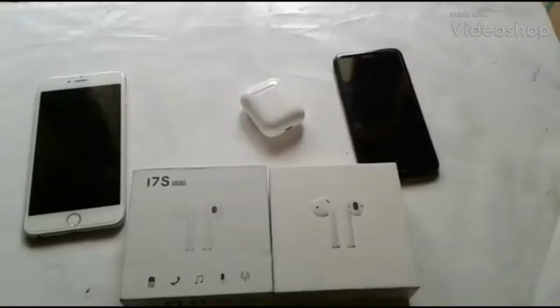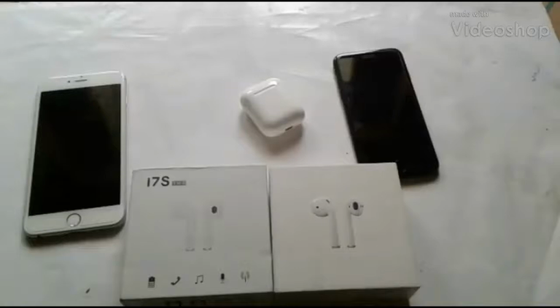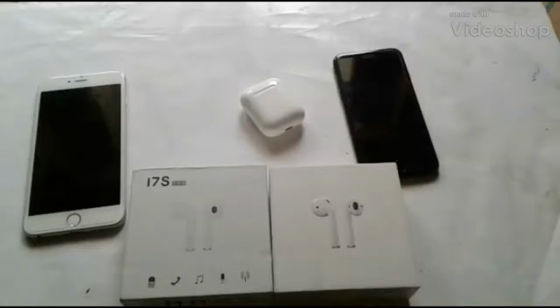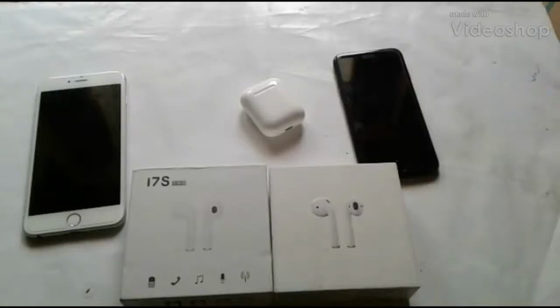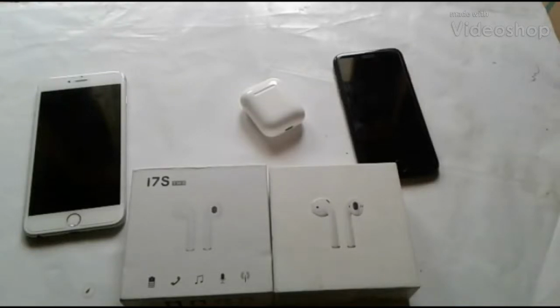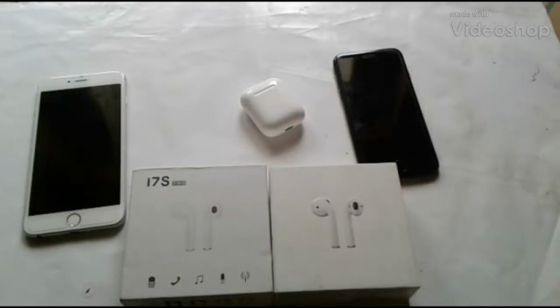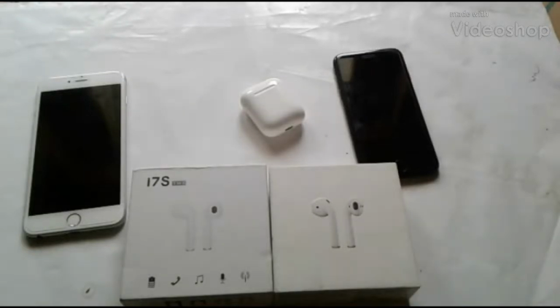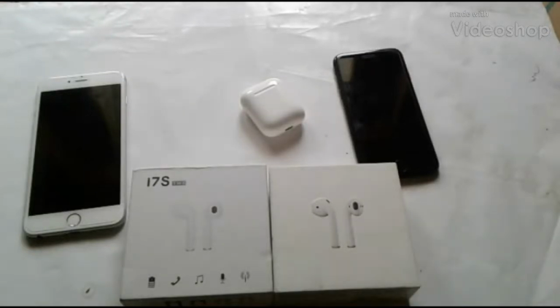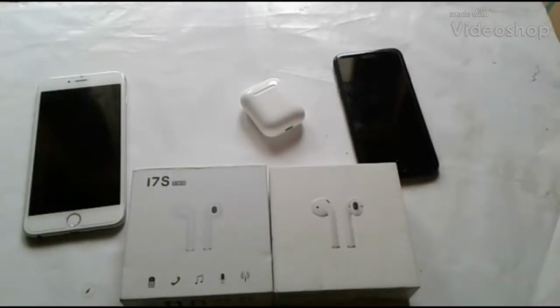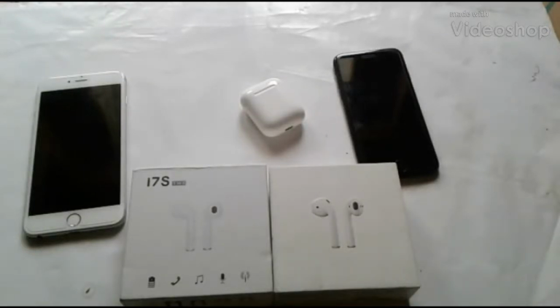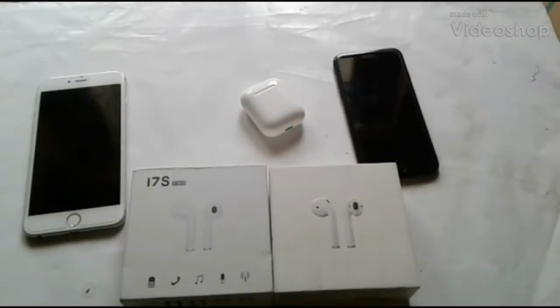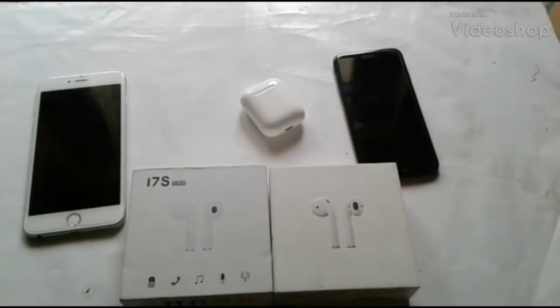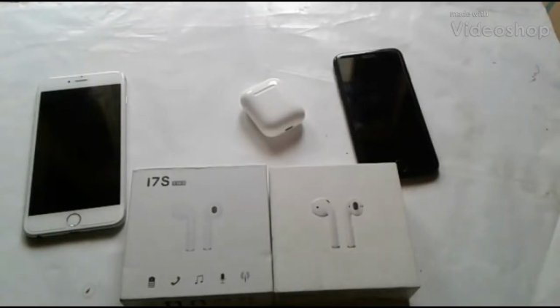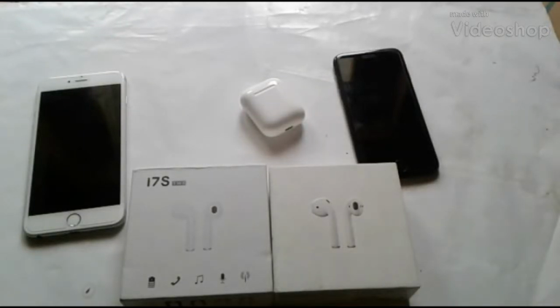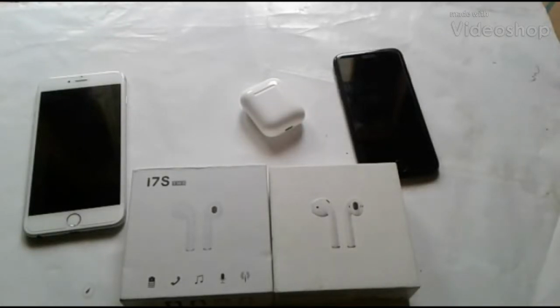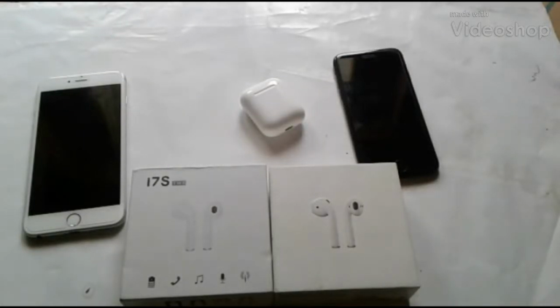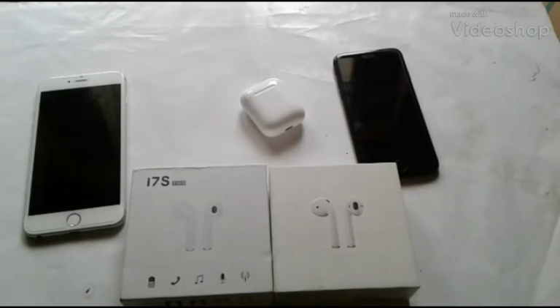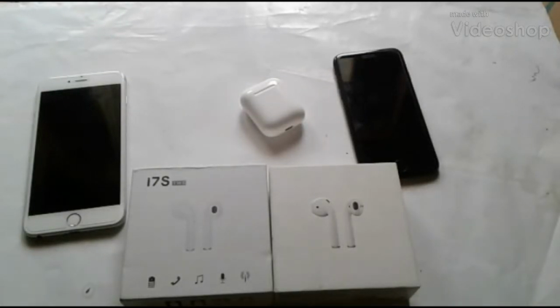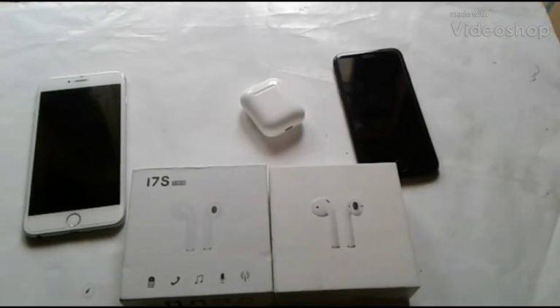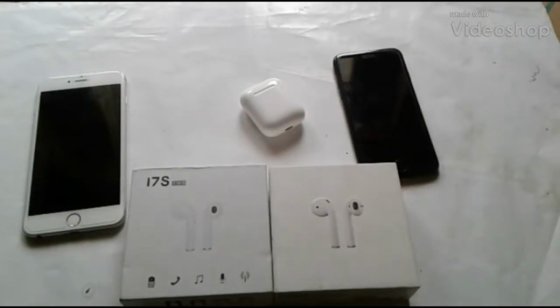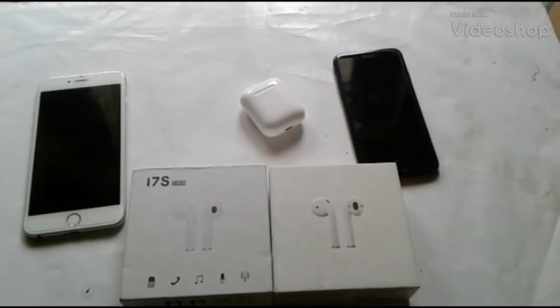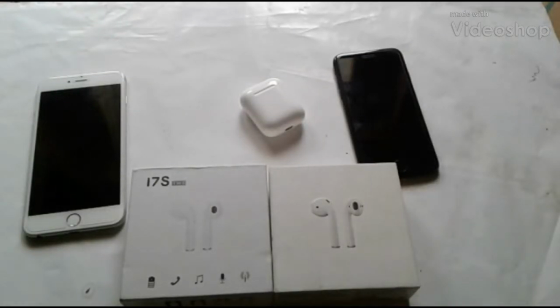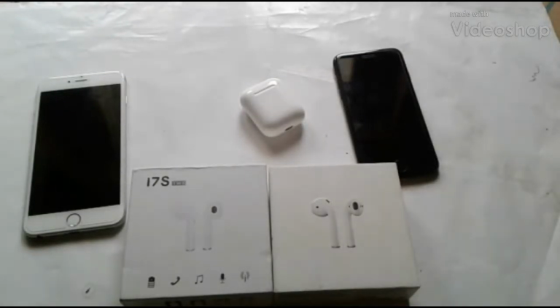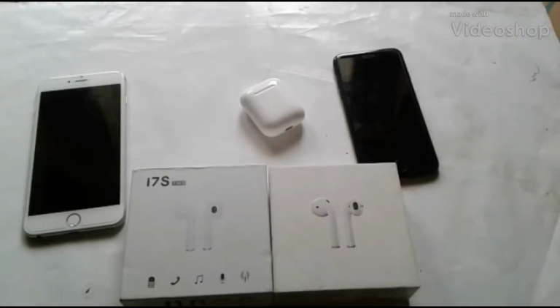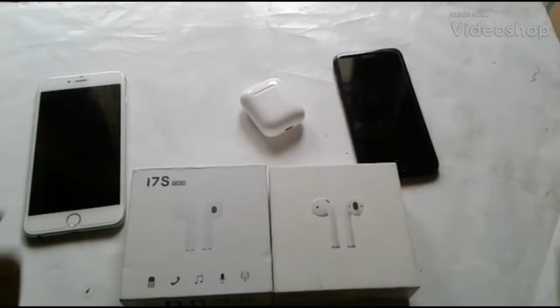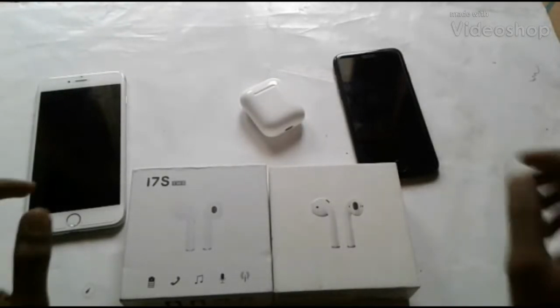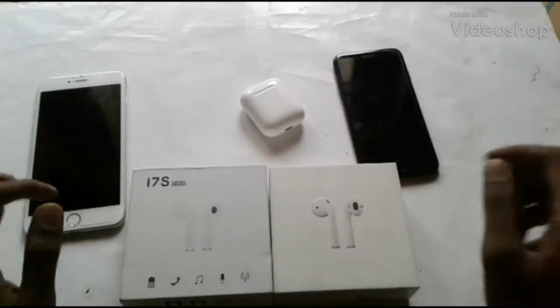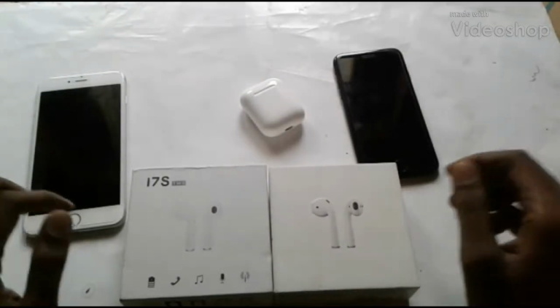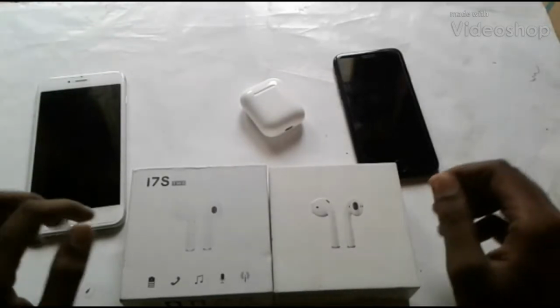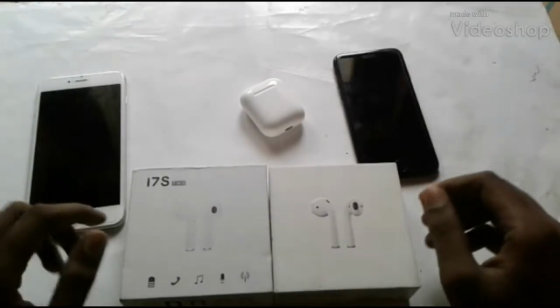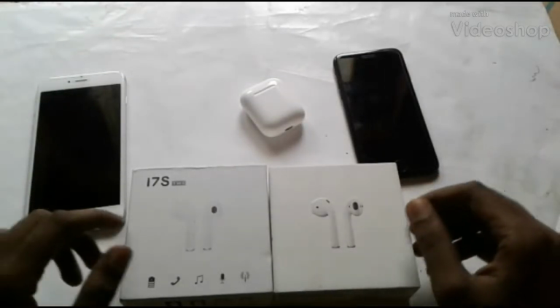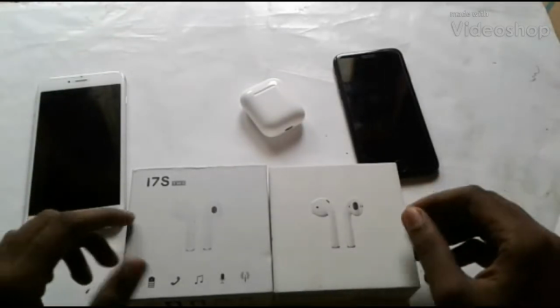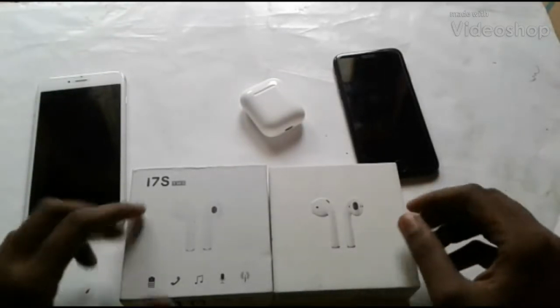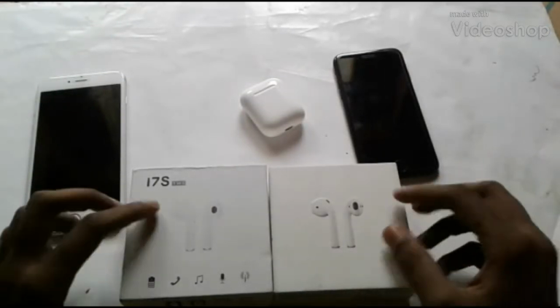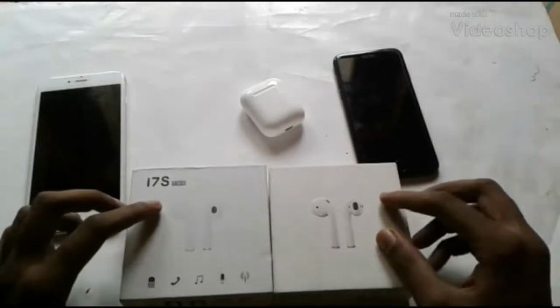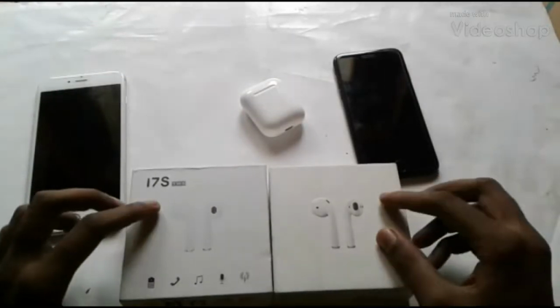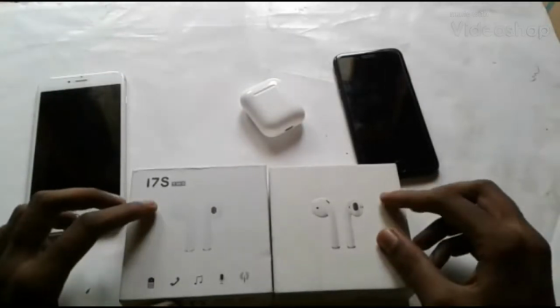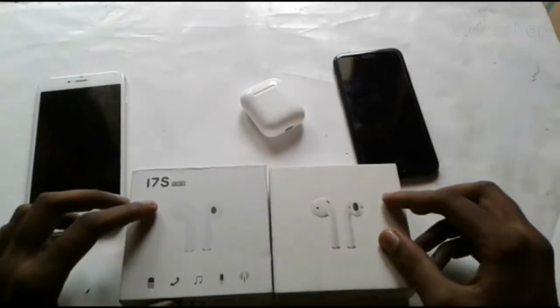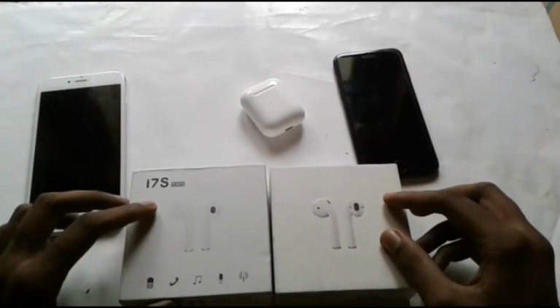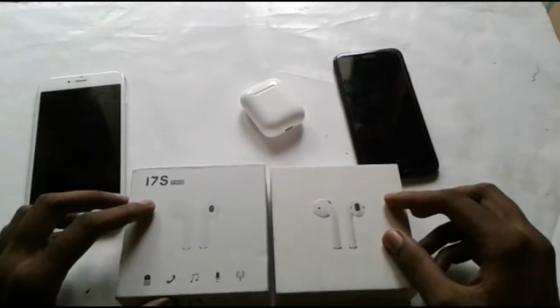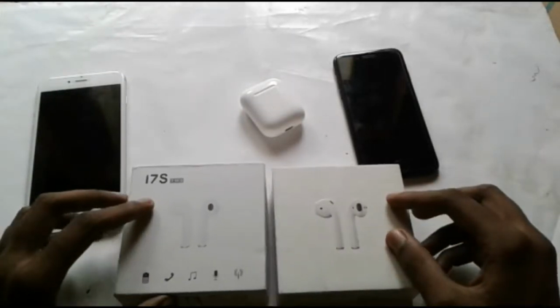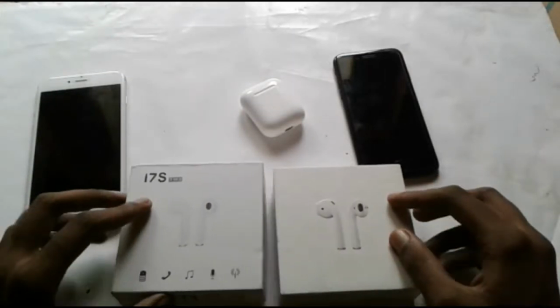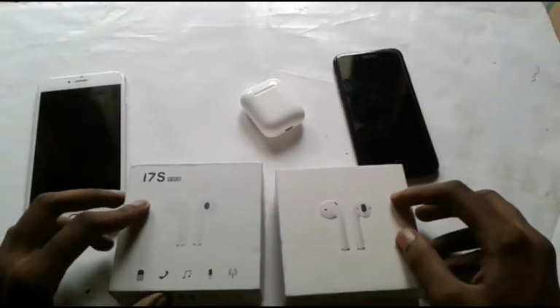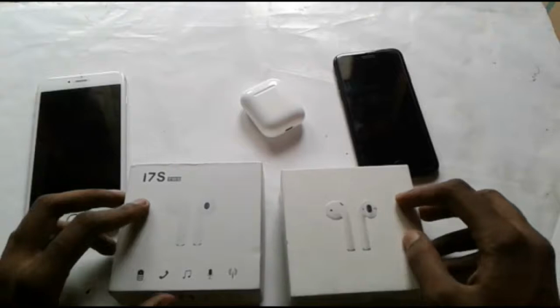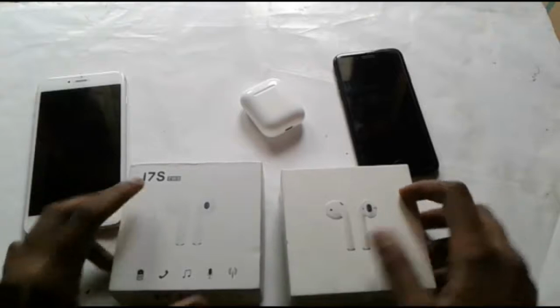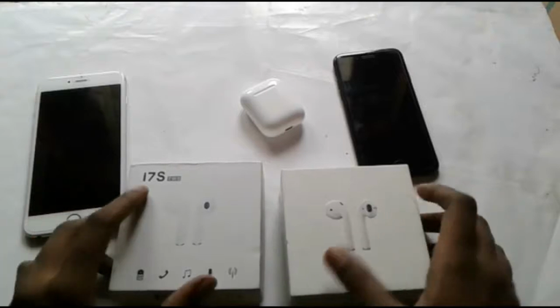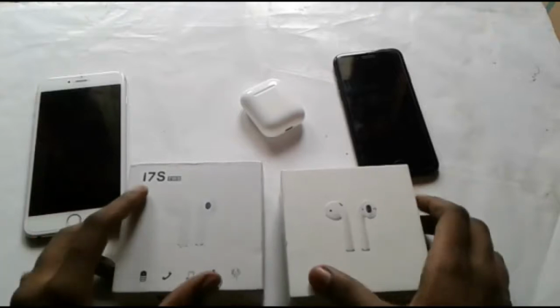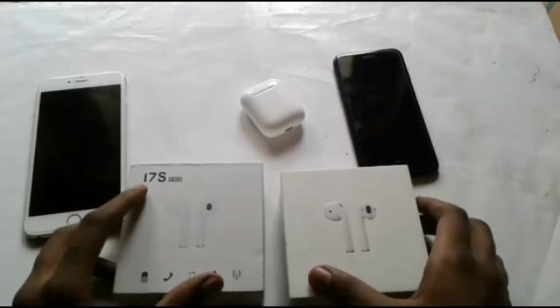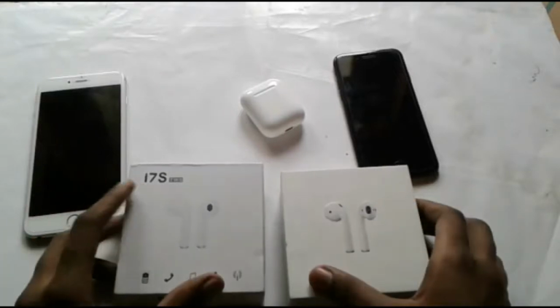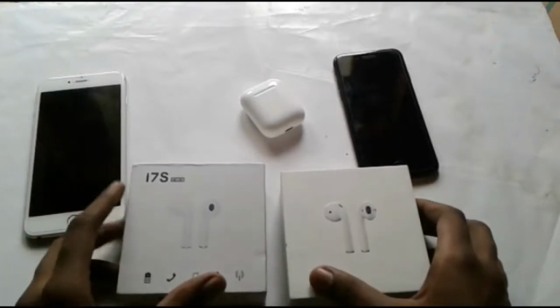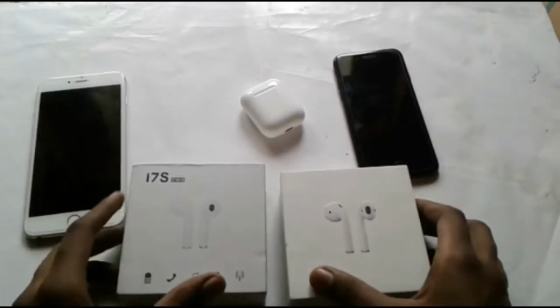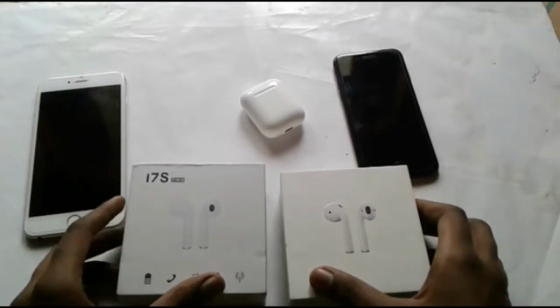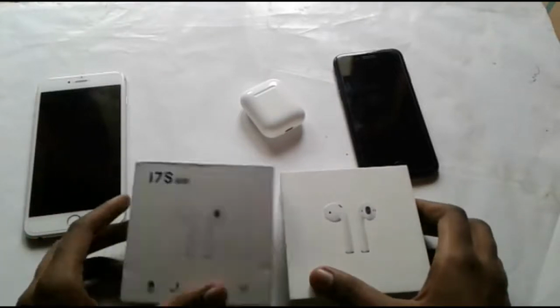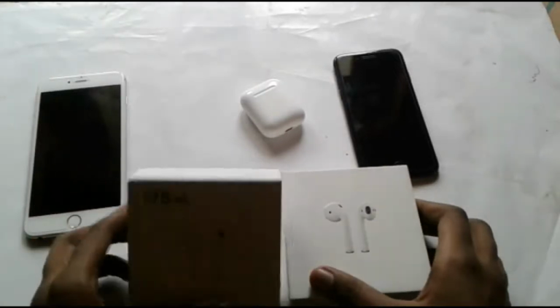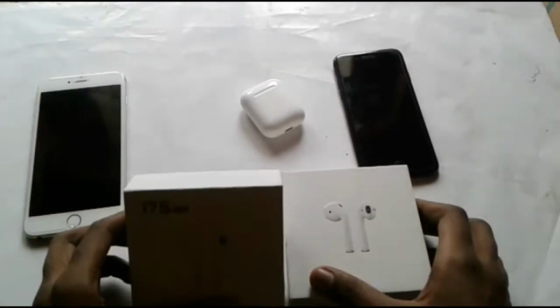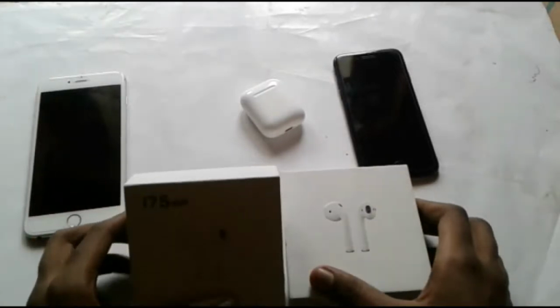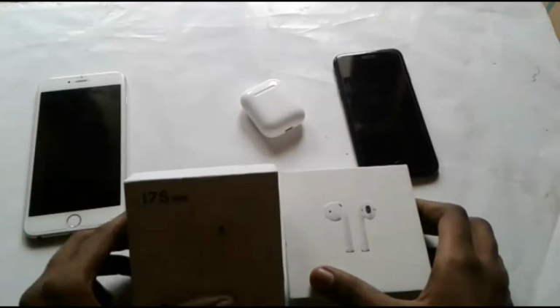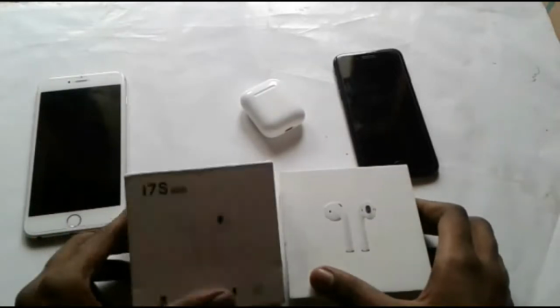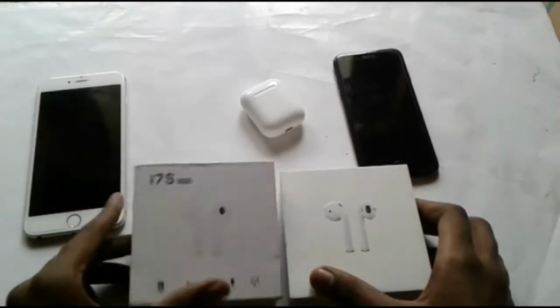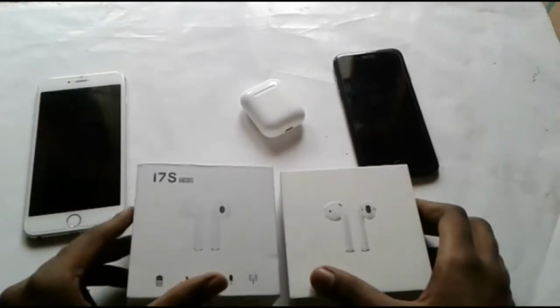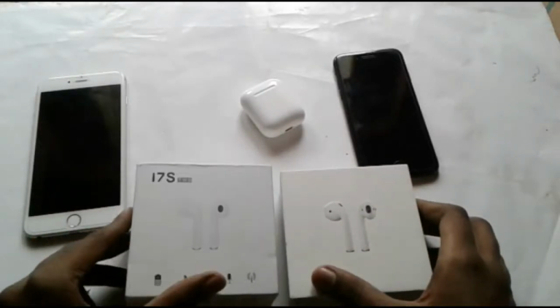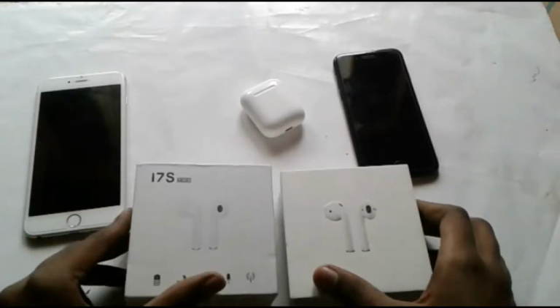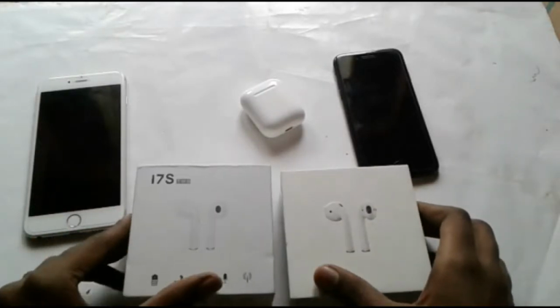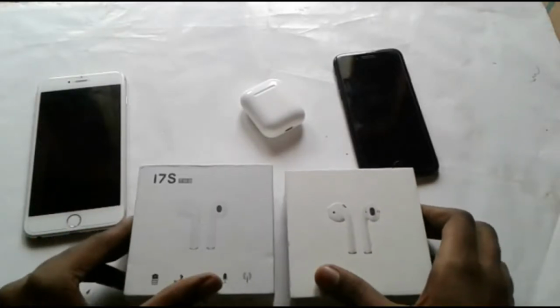Hello everyone, I'm going to show you a video about Apple EarPods real or fake.